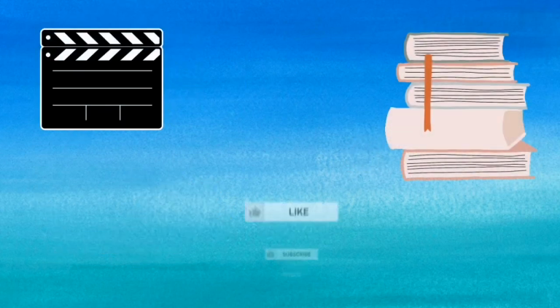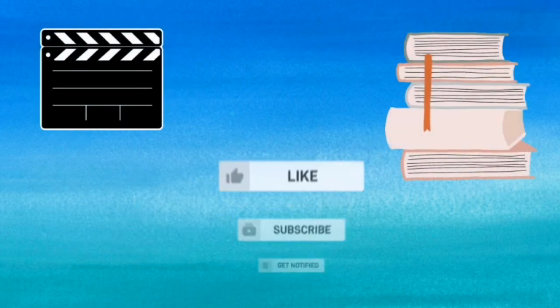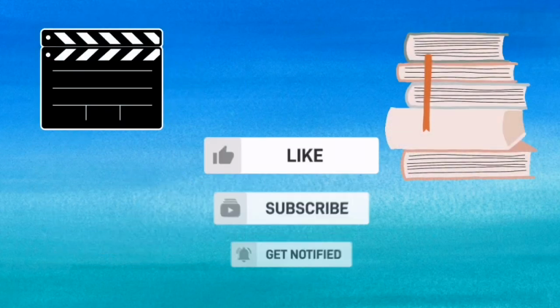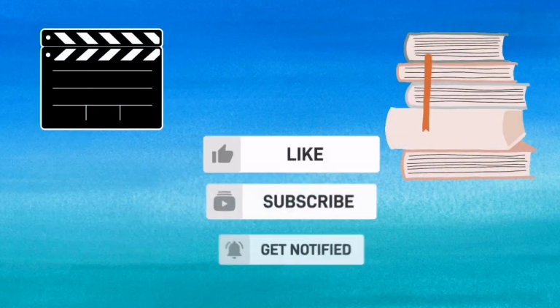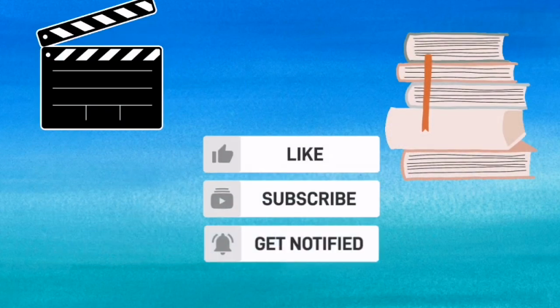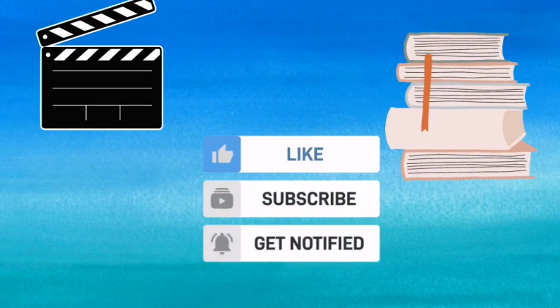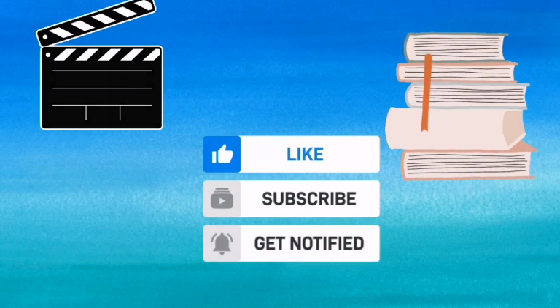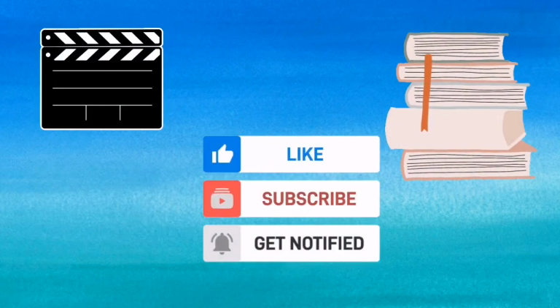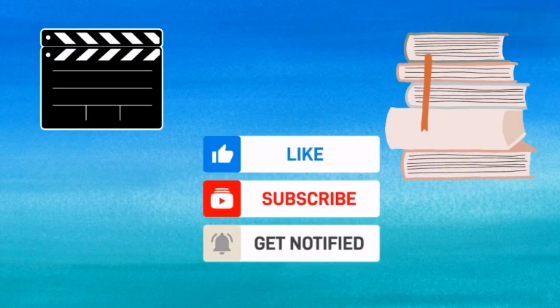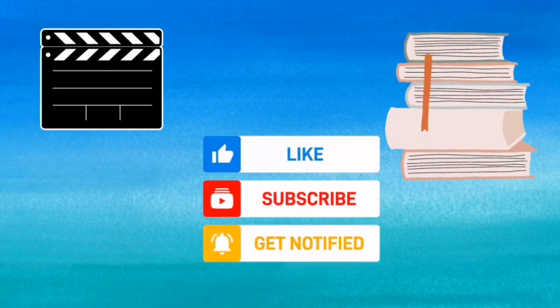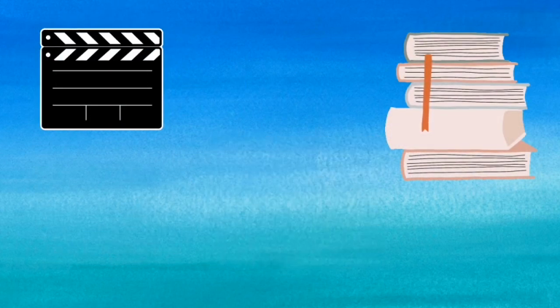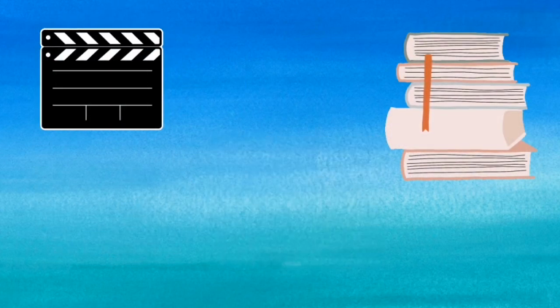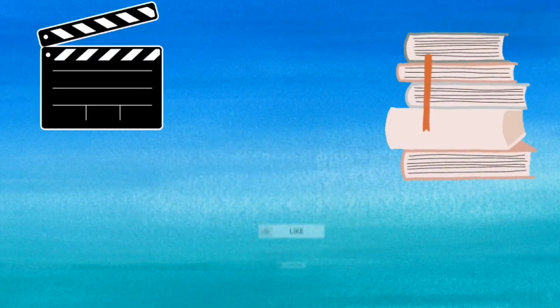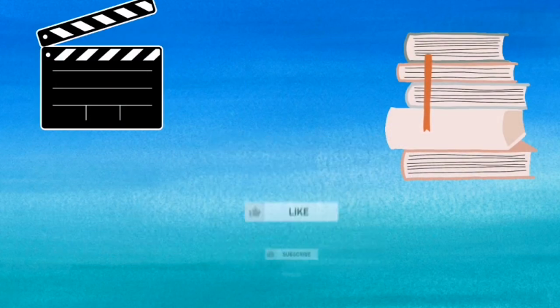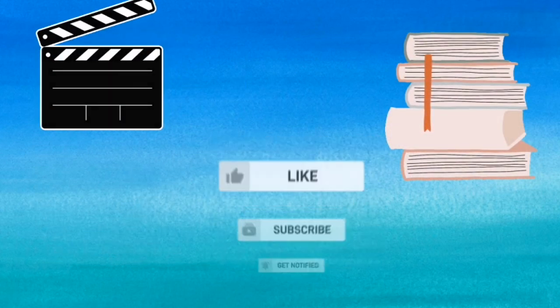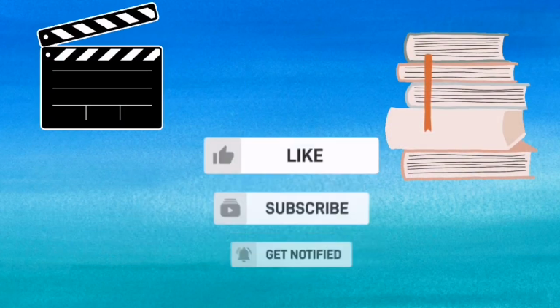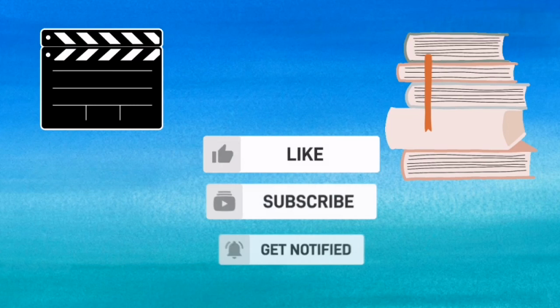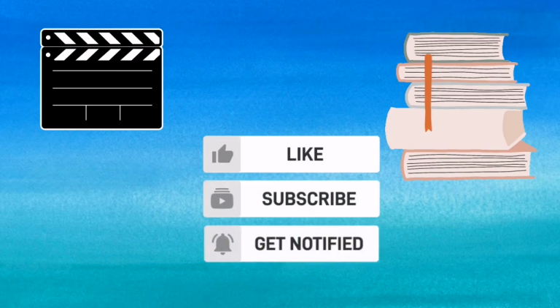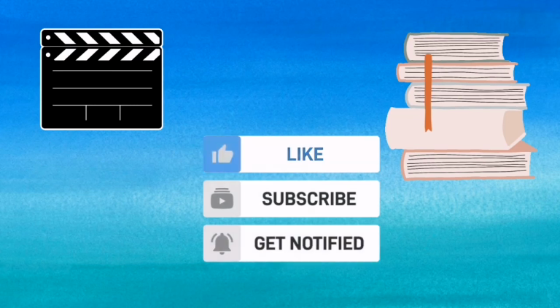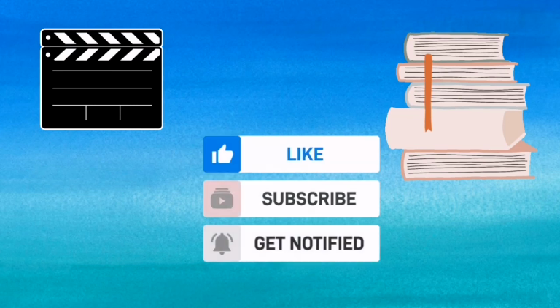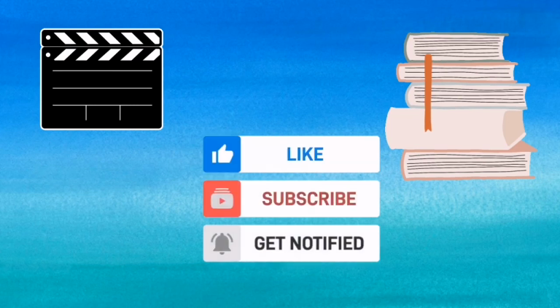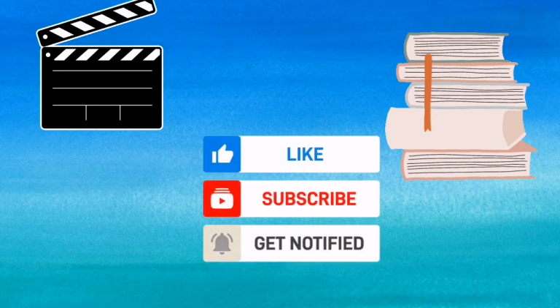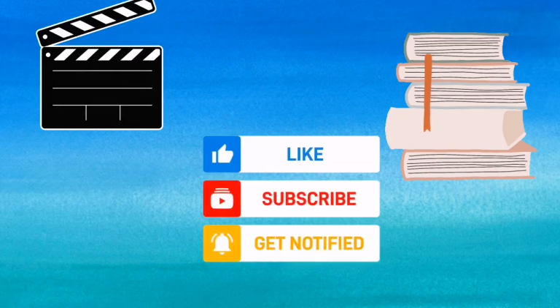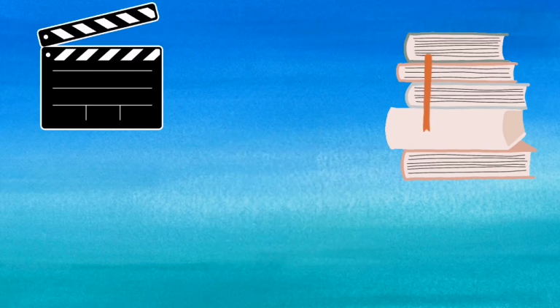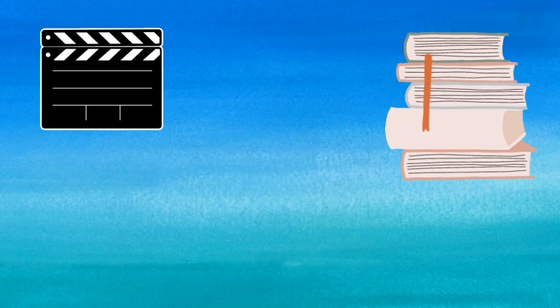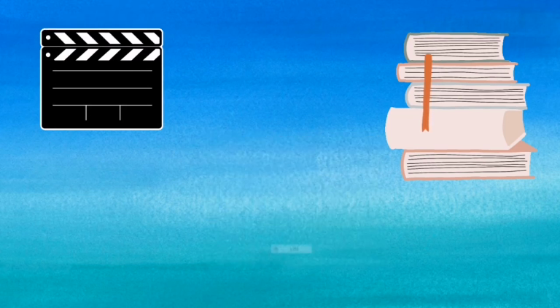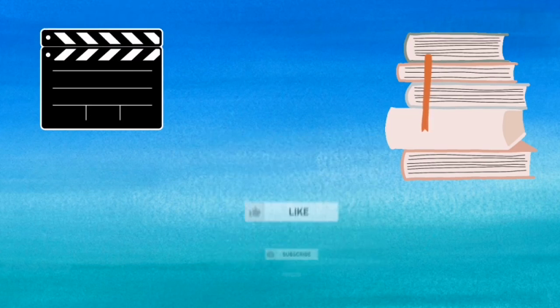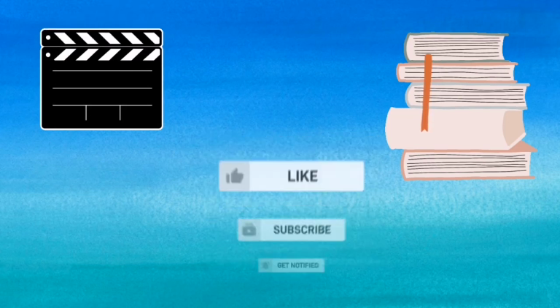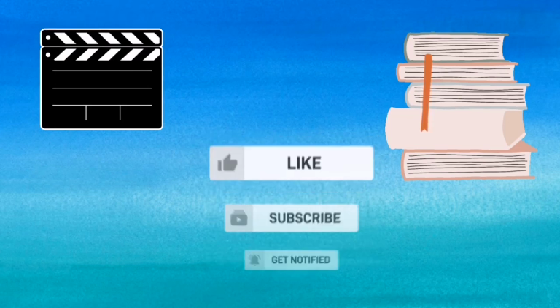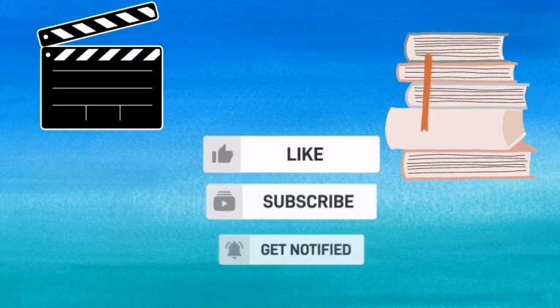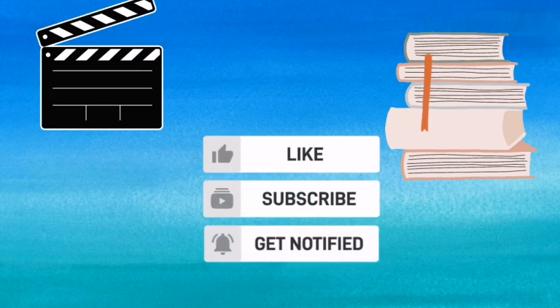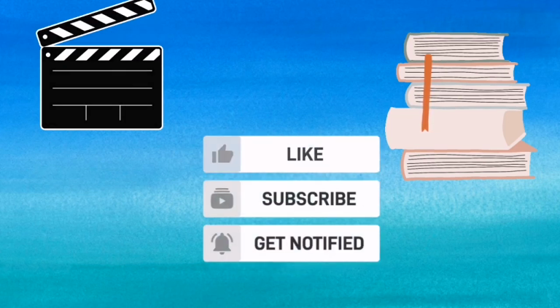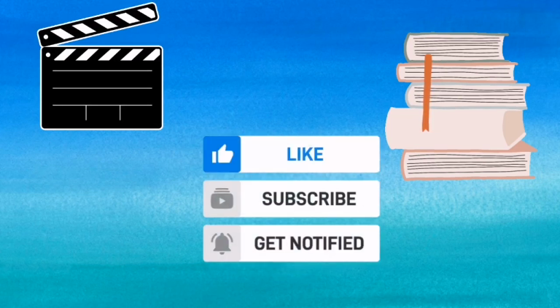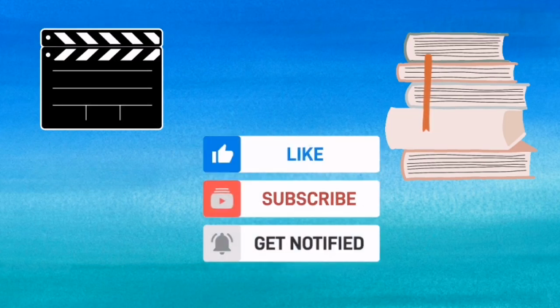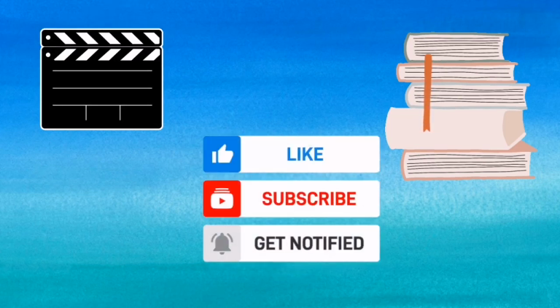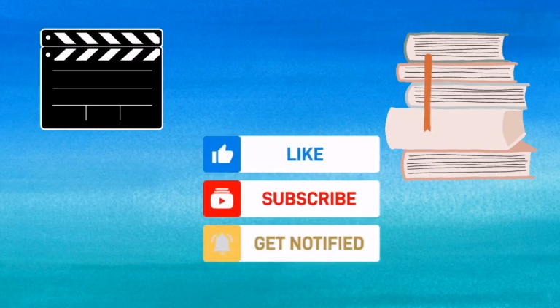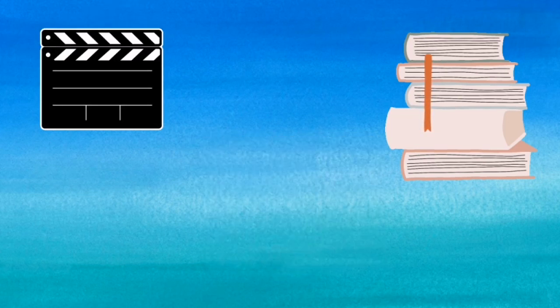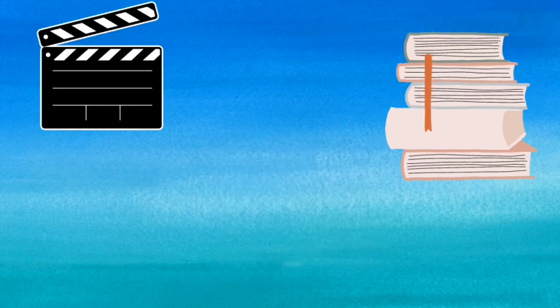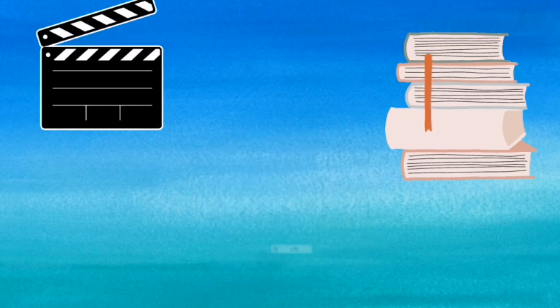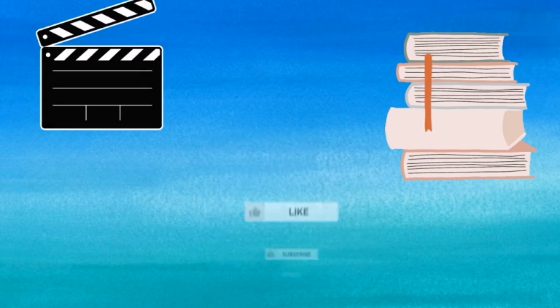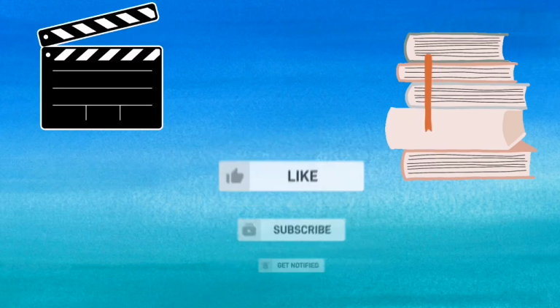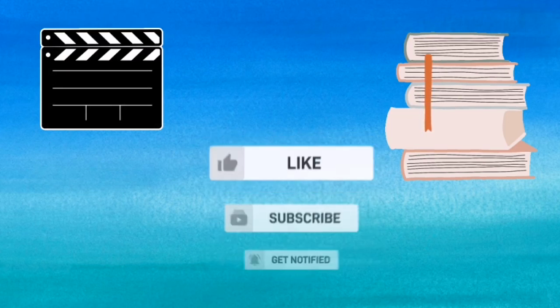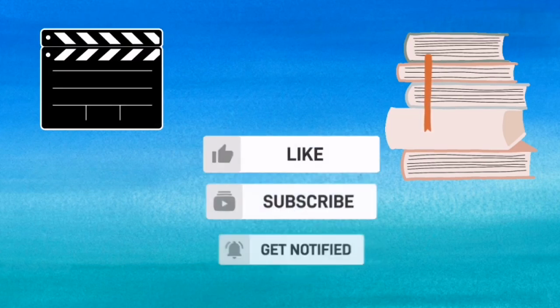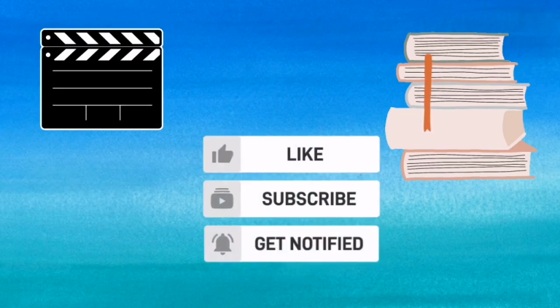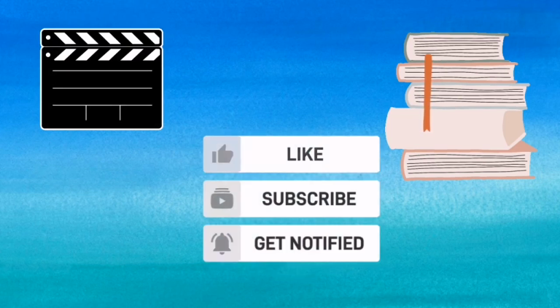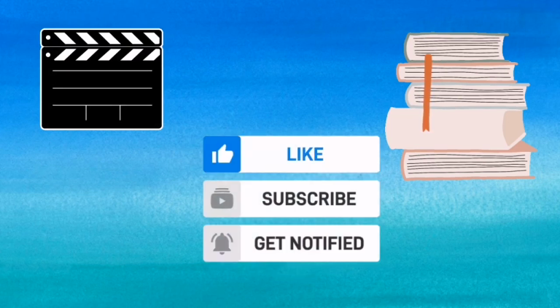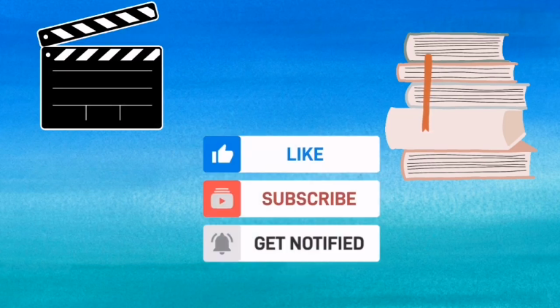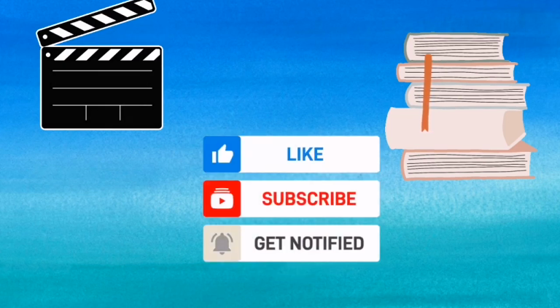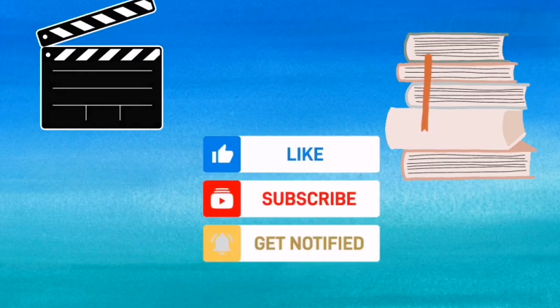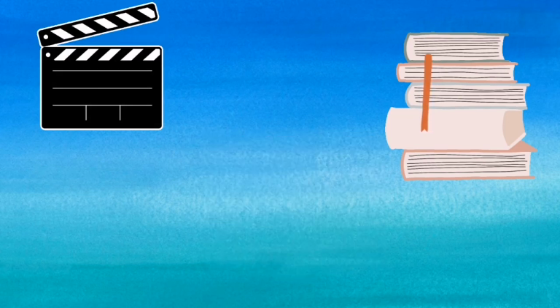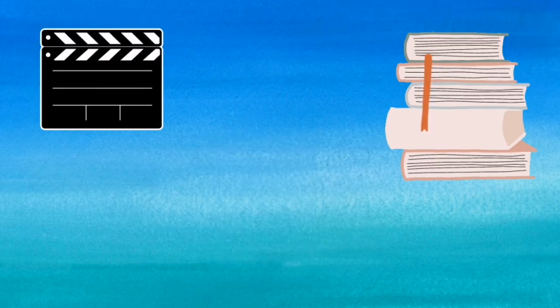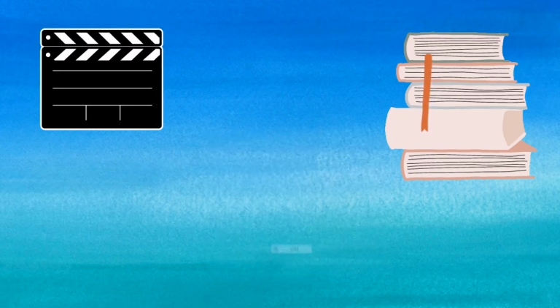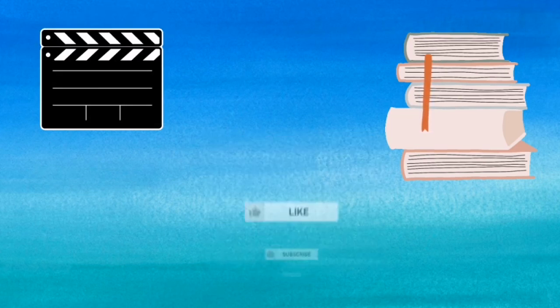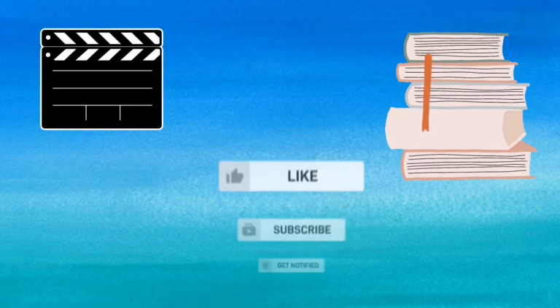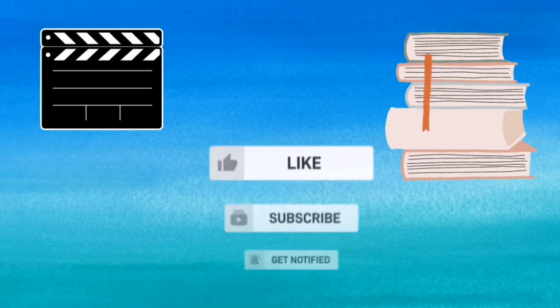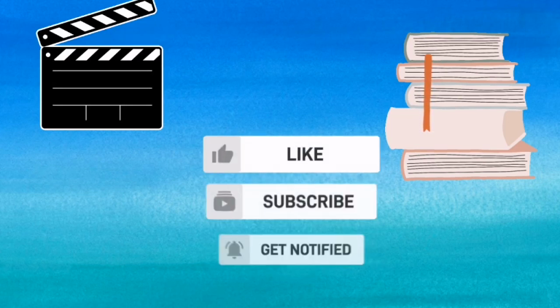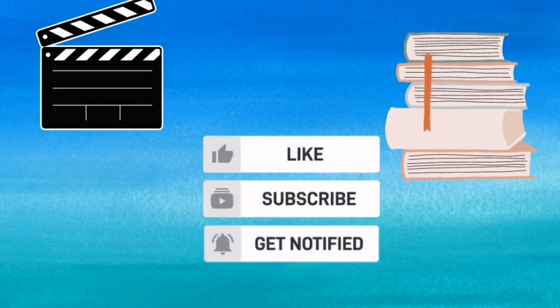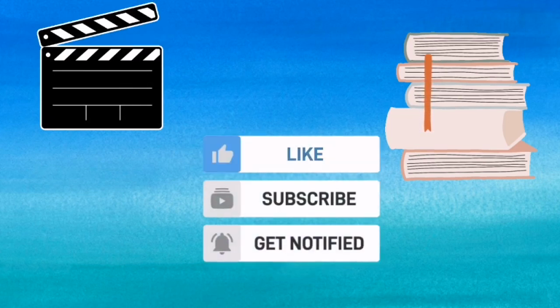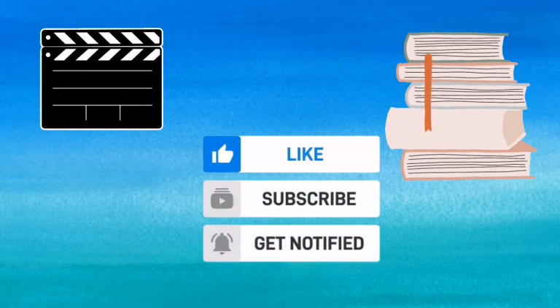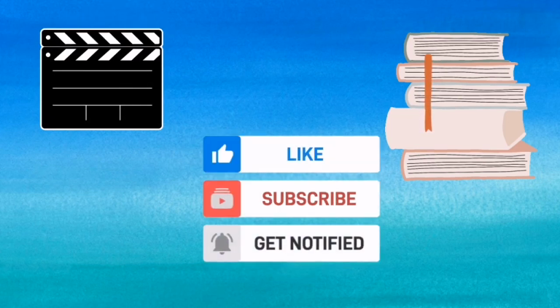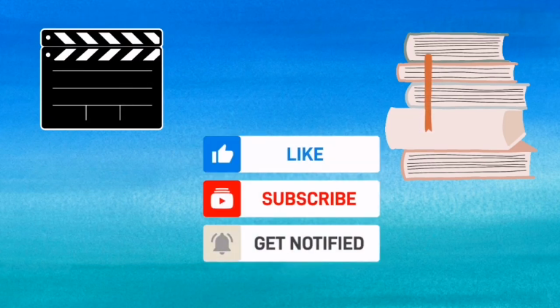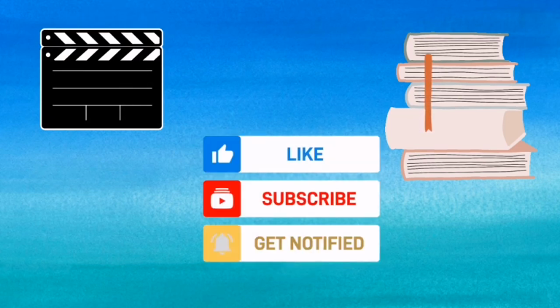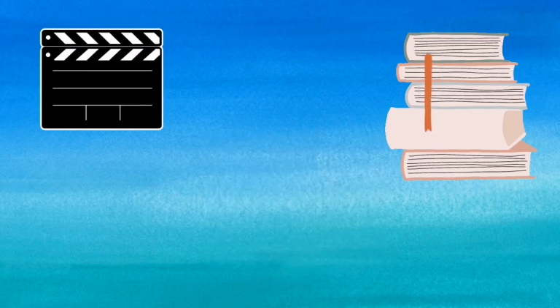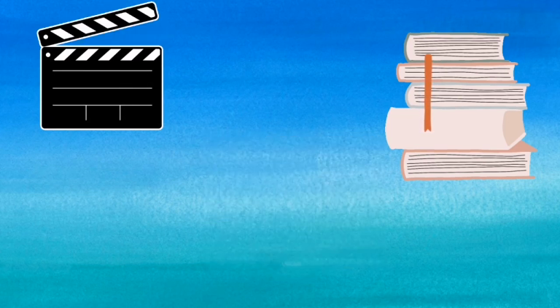I hope you enjoyed today's video. Tomorrow I will come up with a new video. See you tomorrow. Bye bye for now.